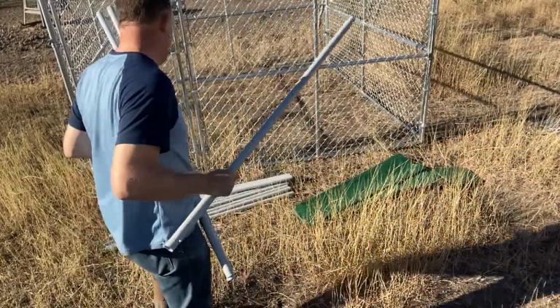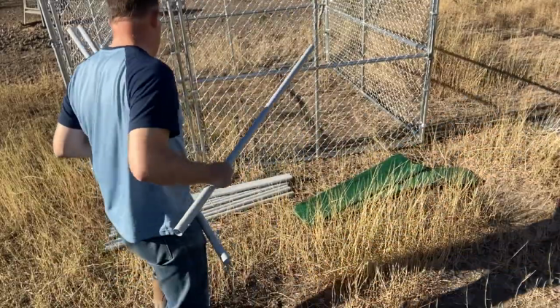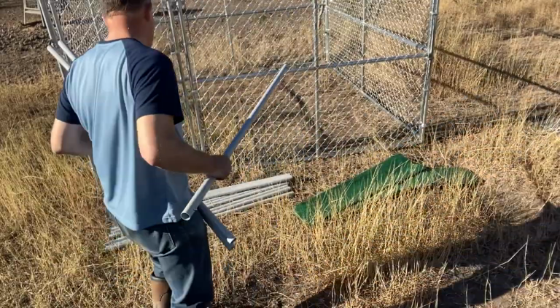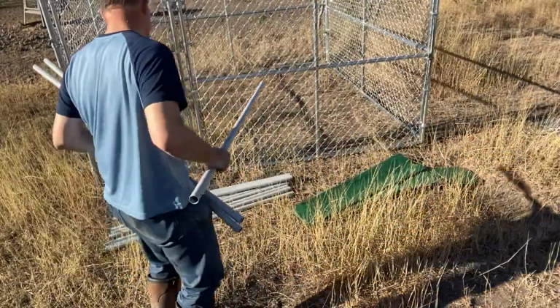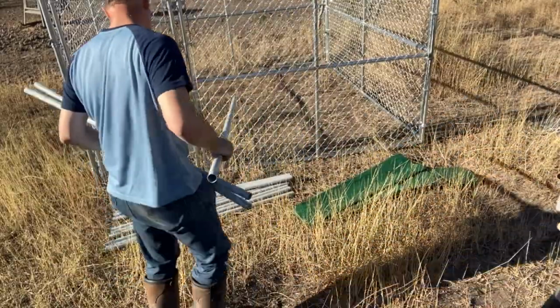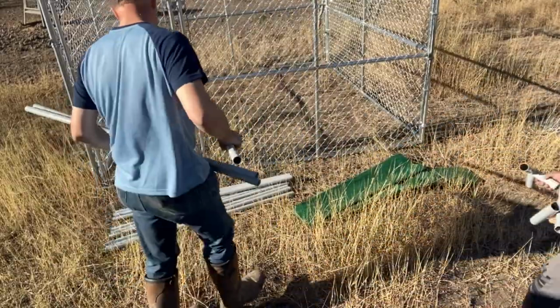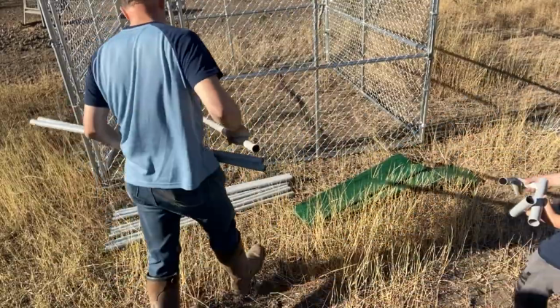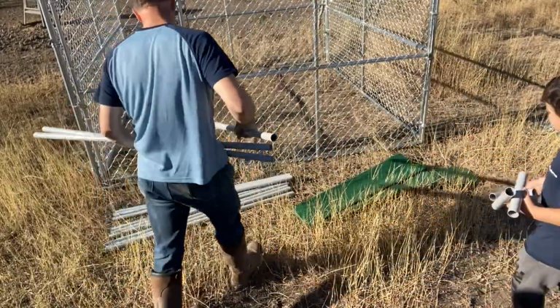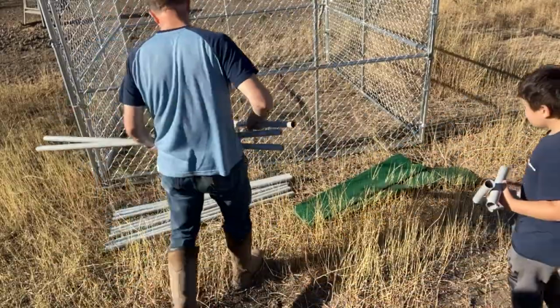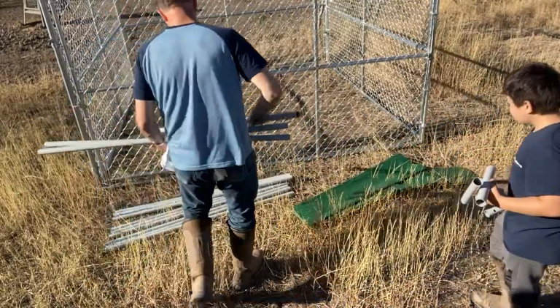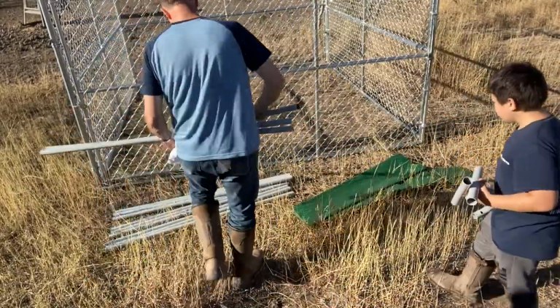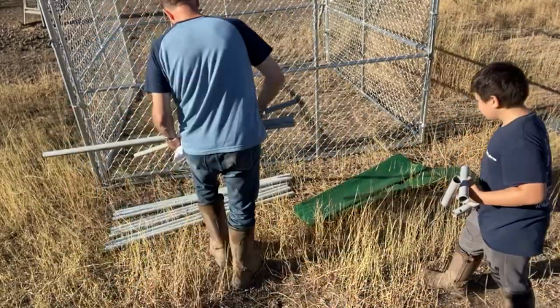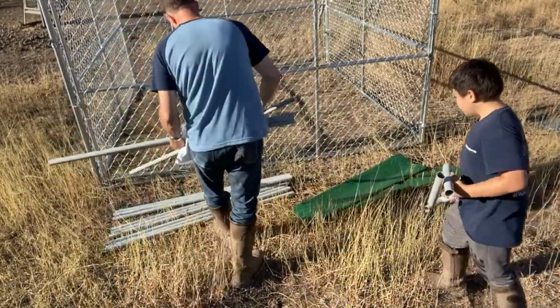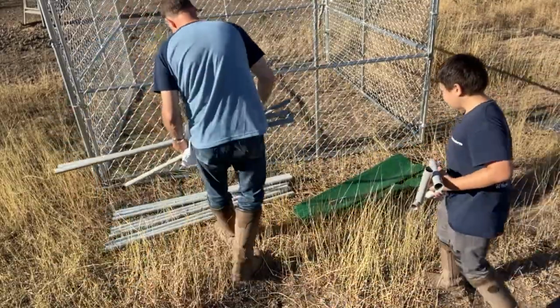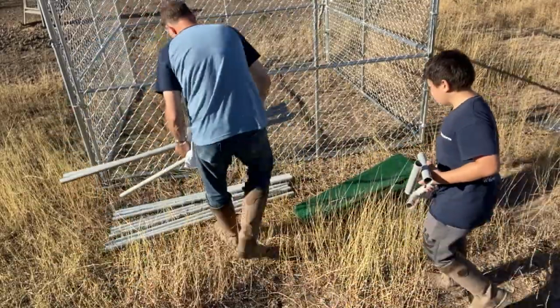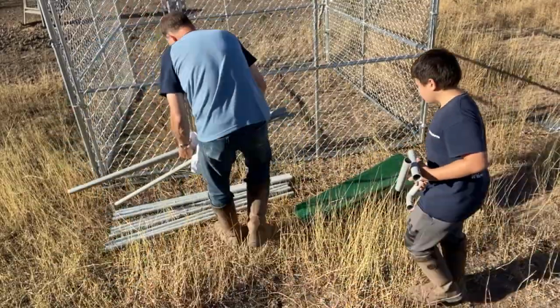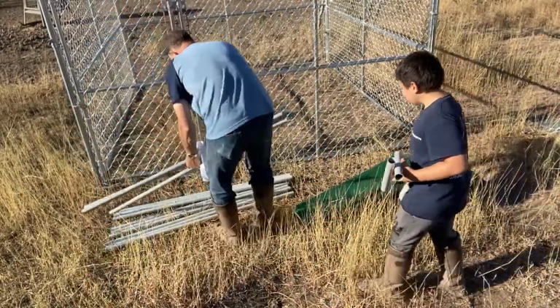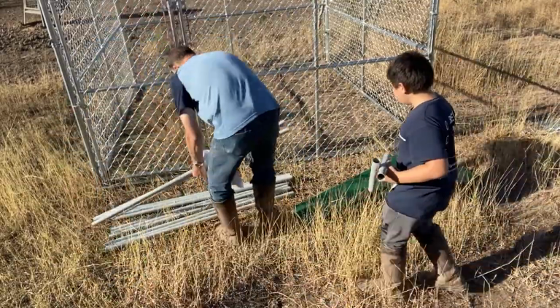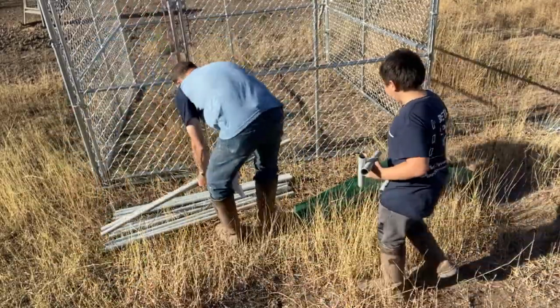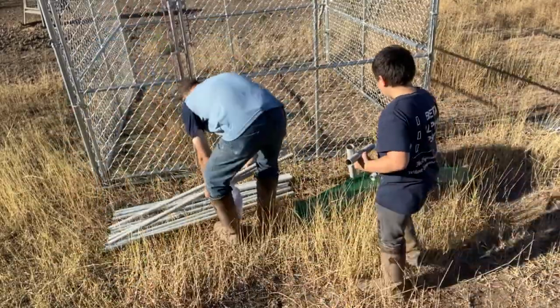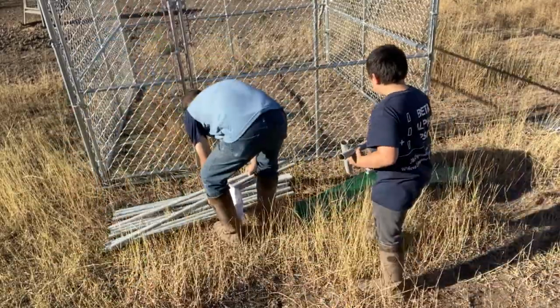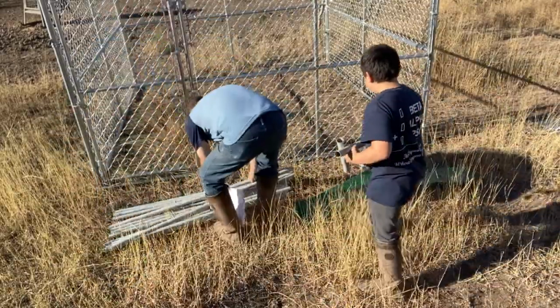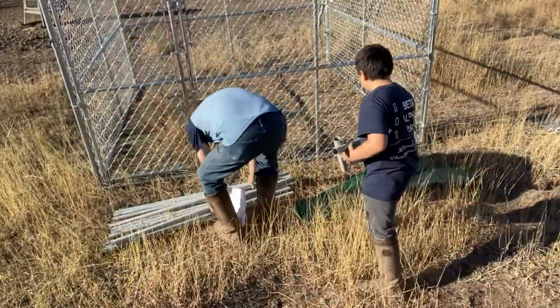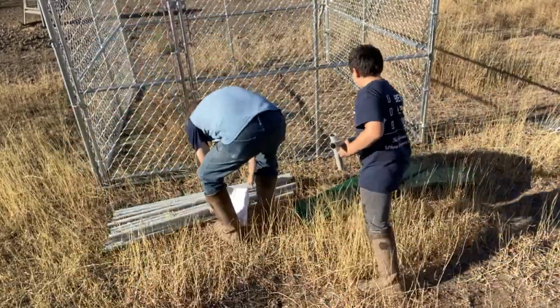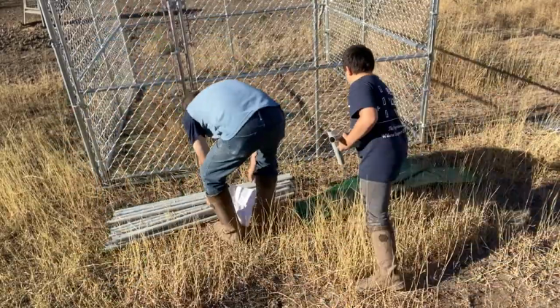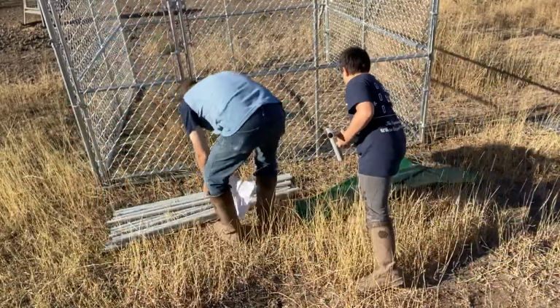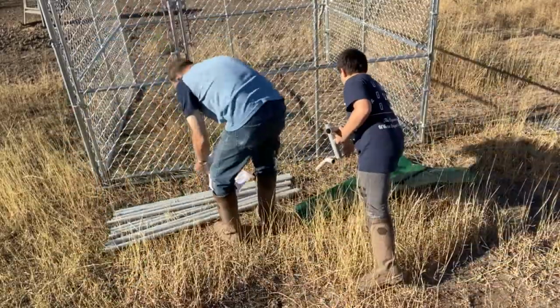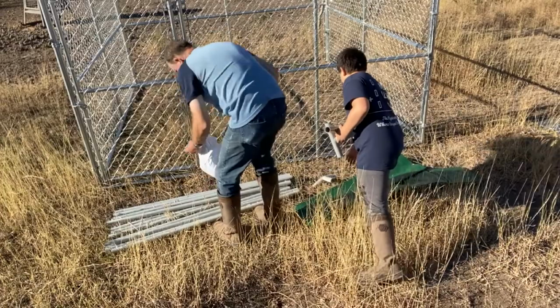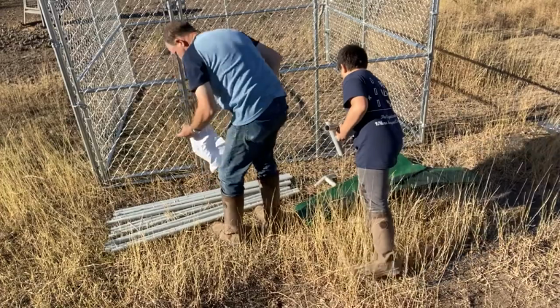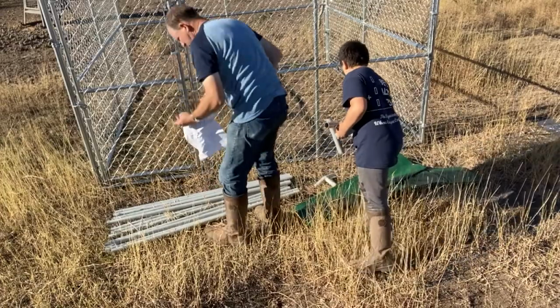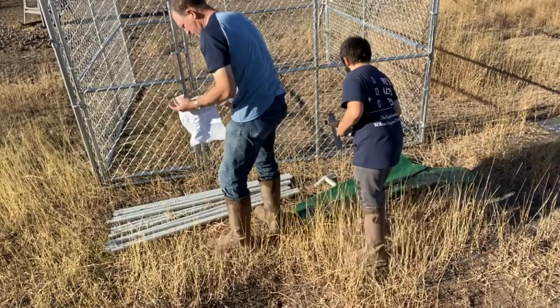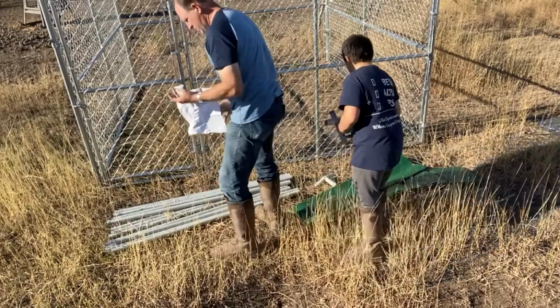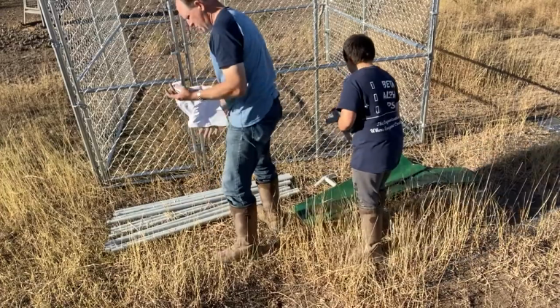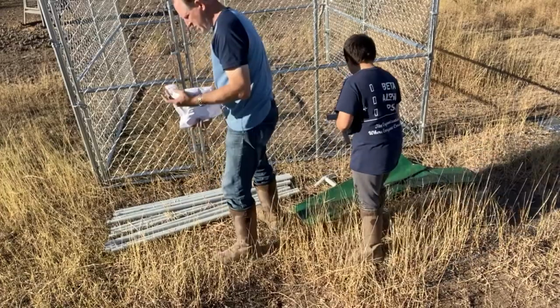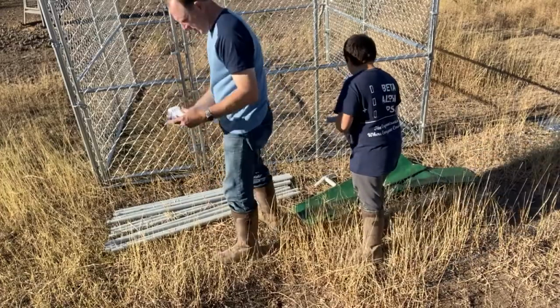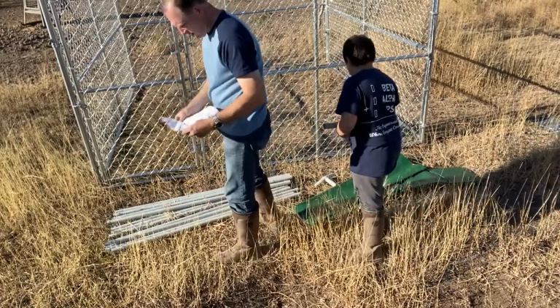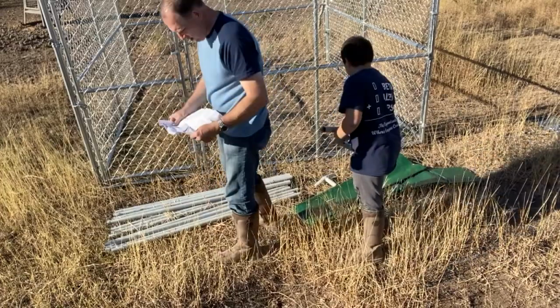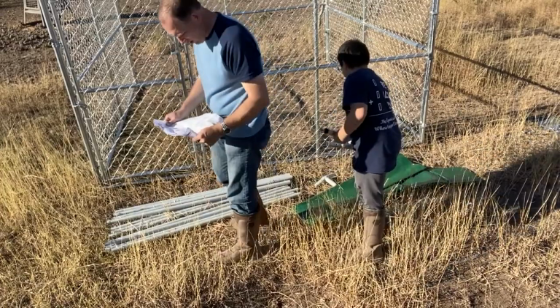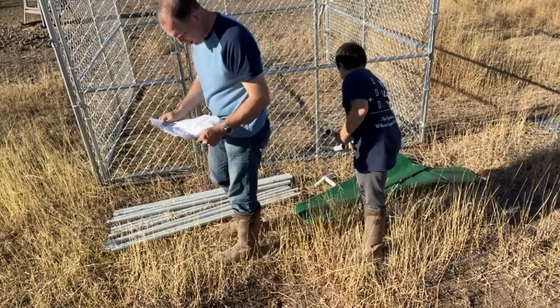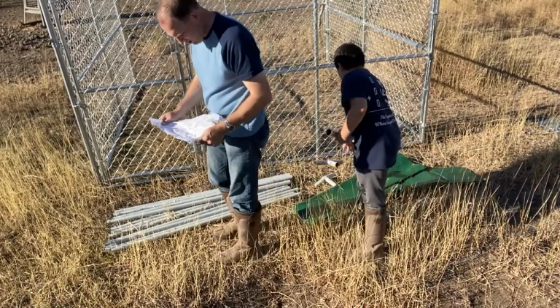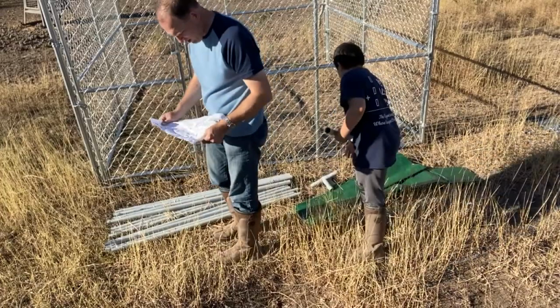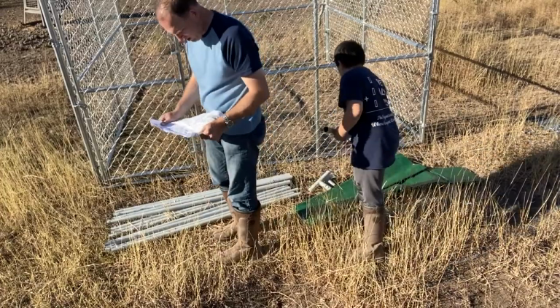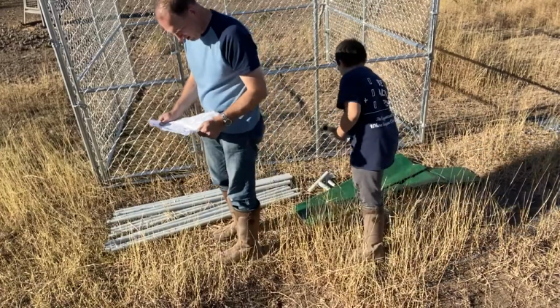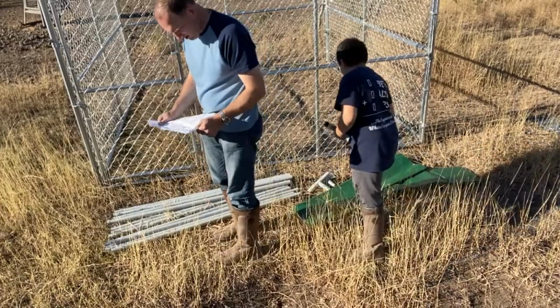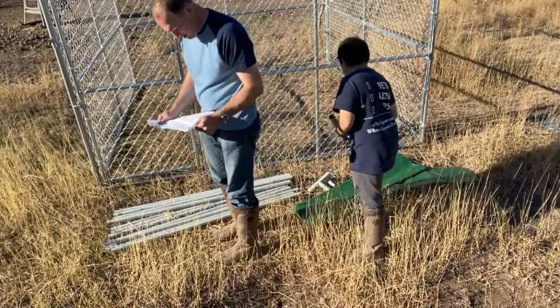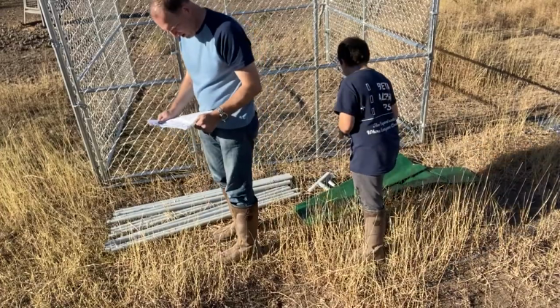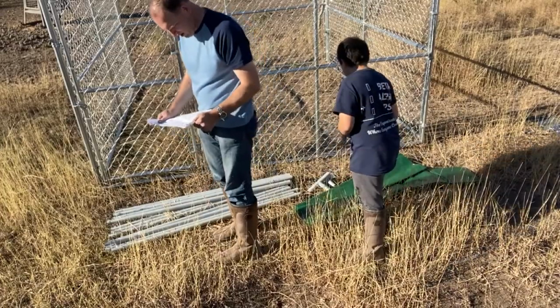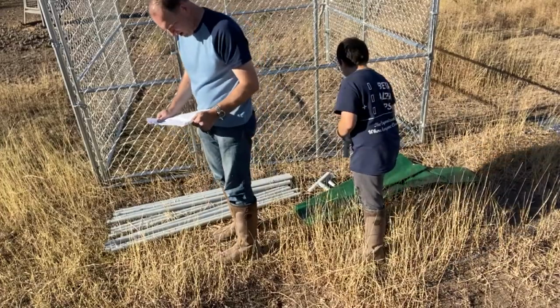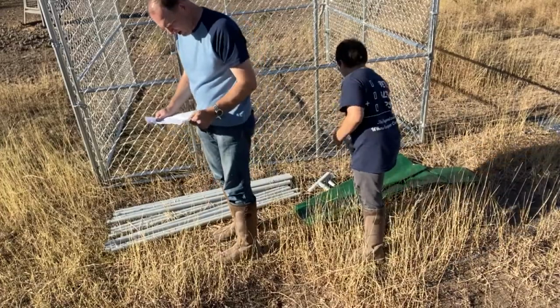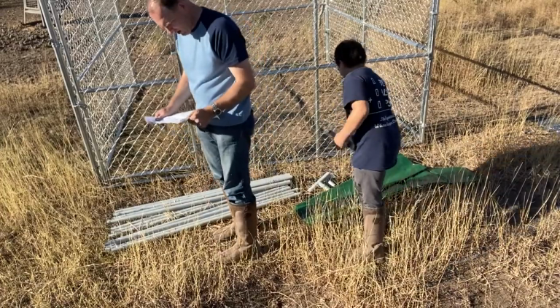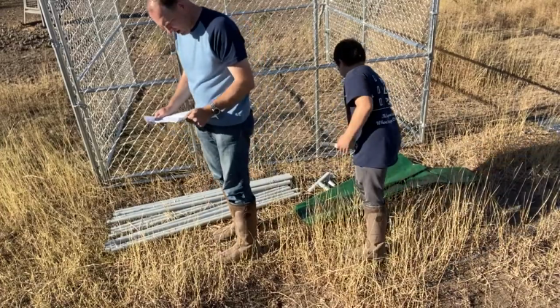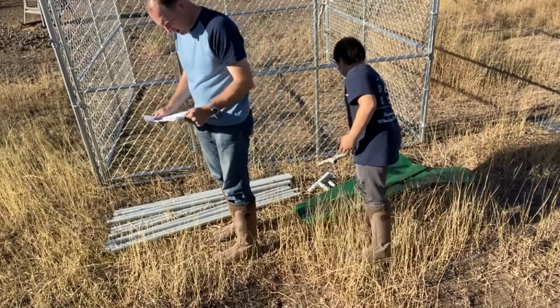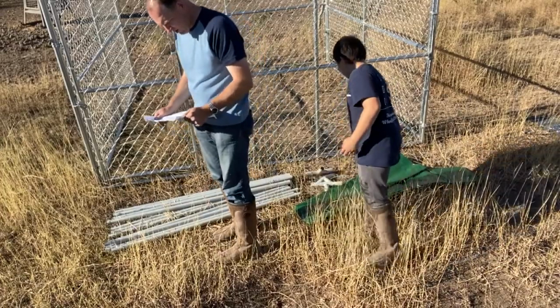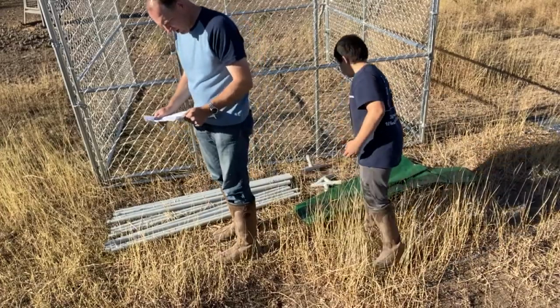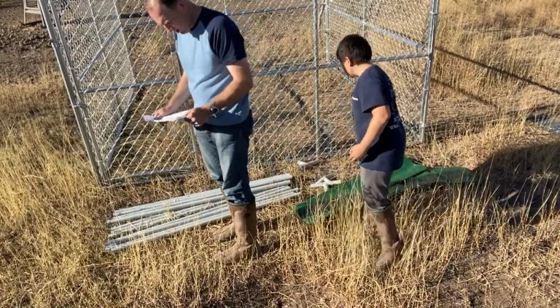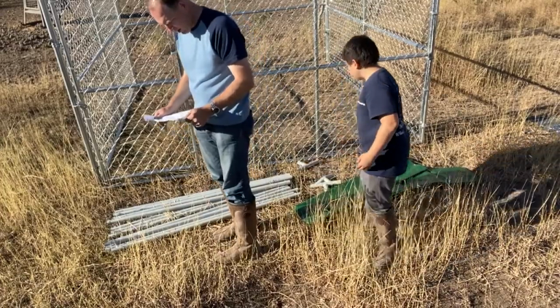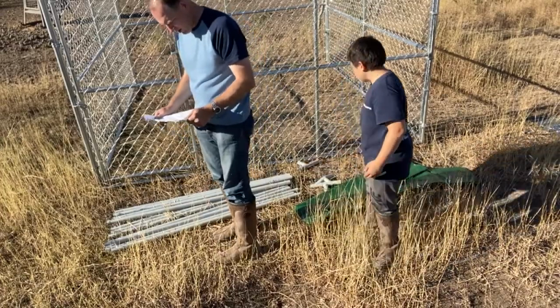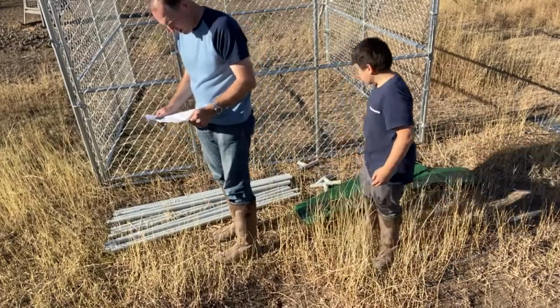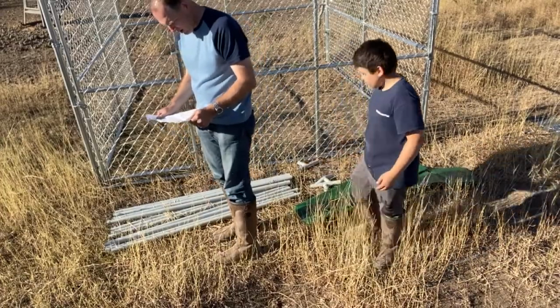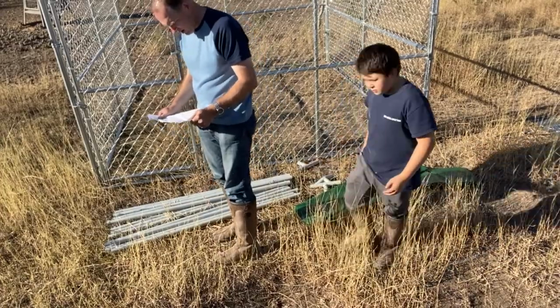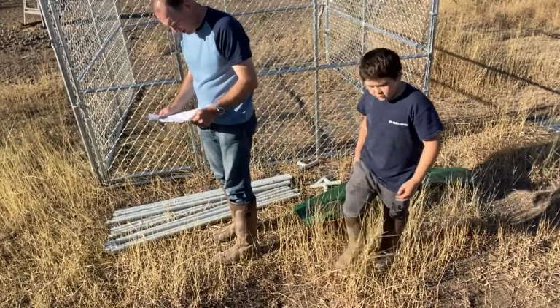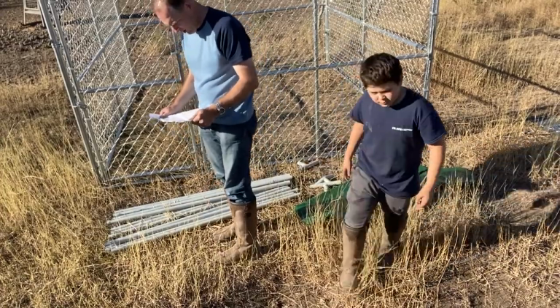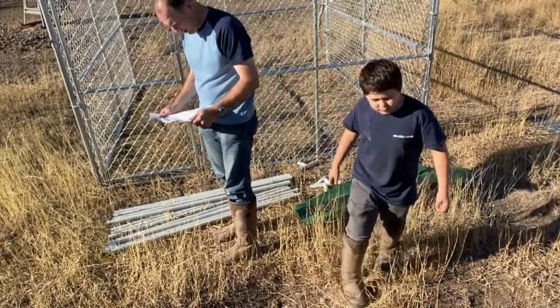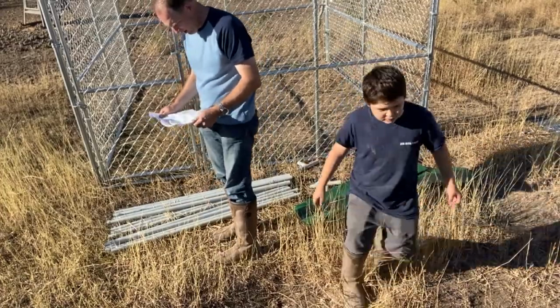Here we are putting together the canopy frame. This shouldn't take long. This is pretty much just a square.